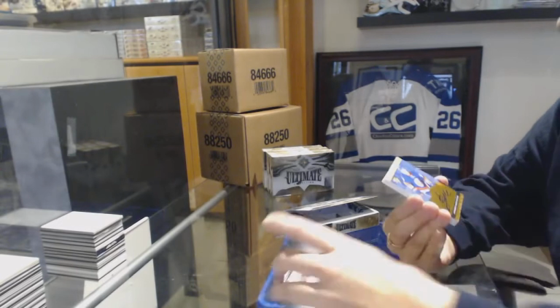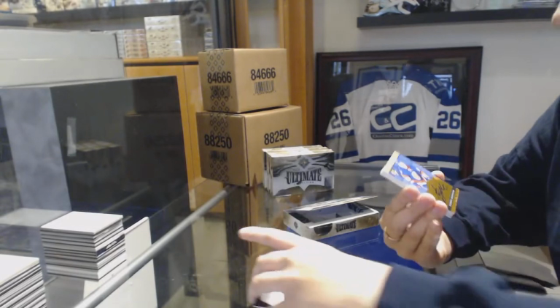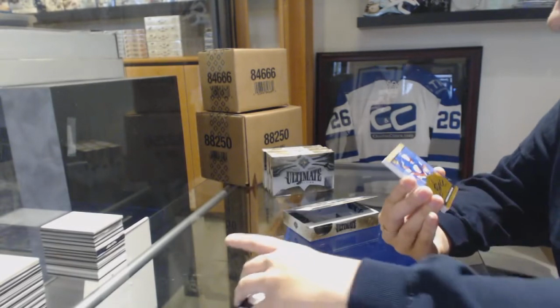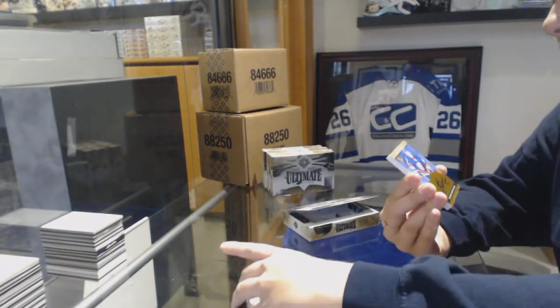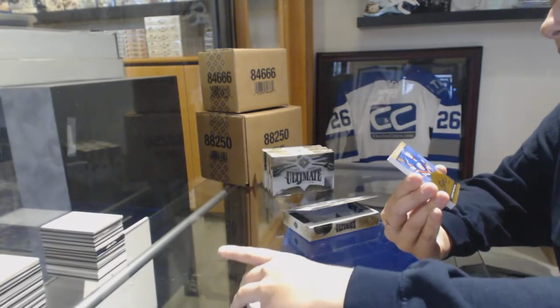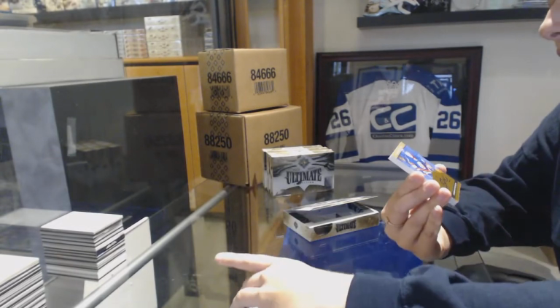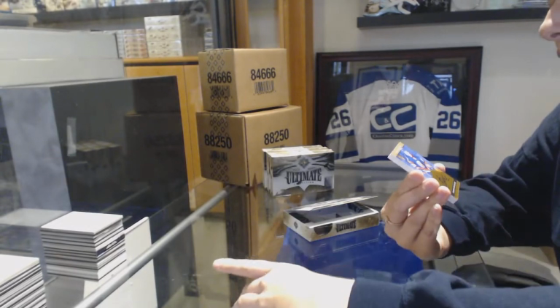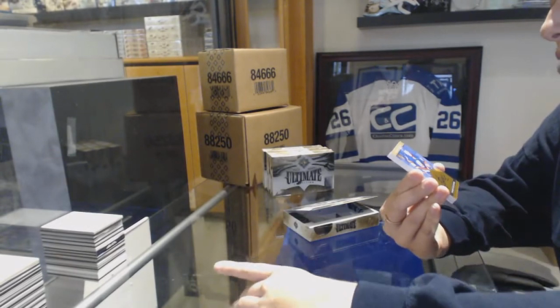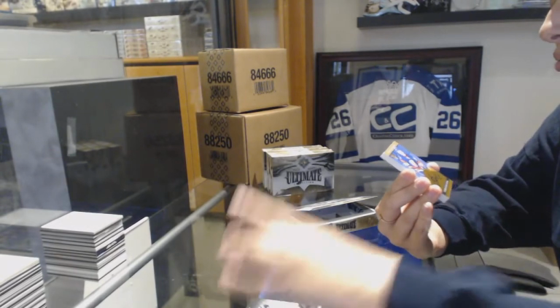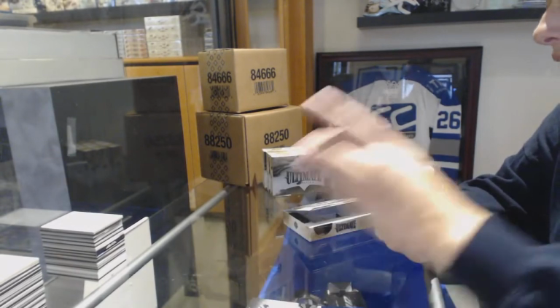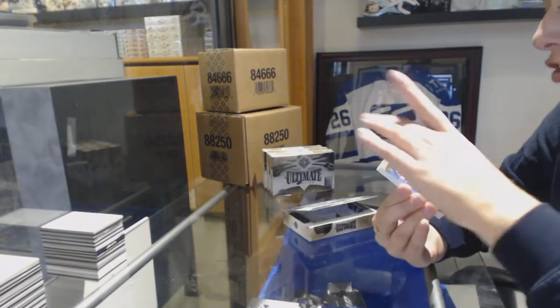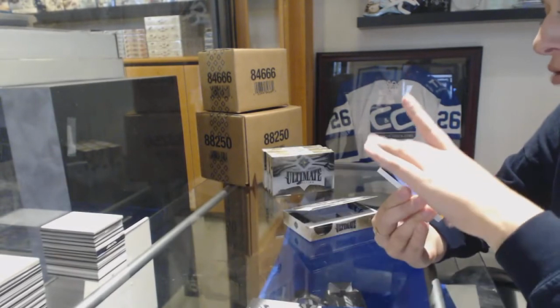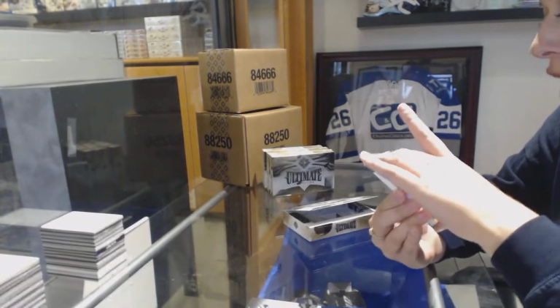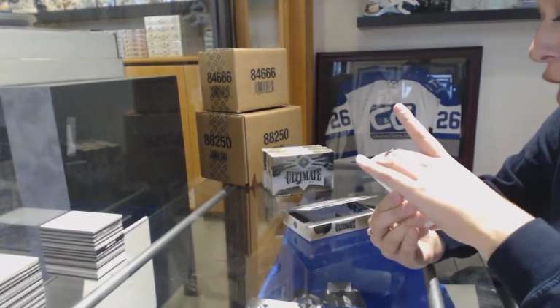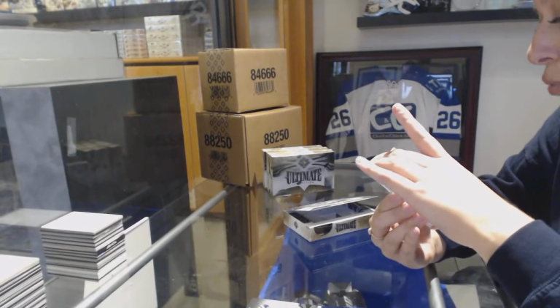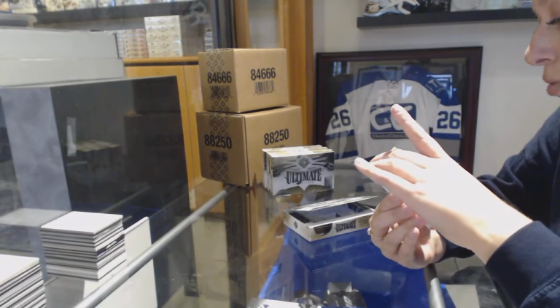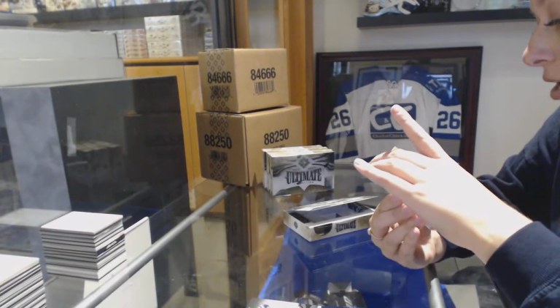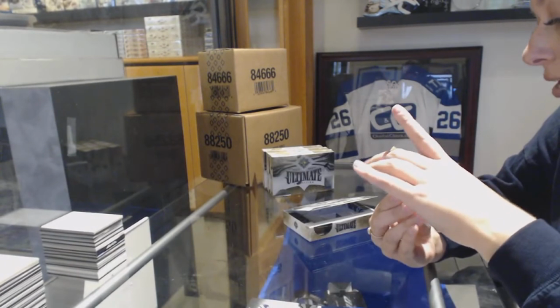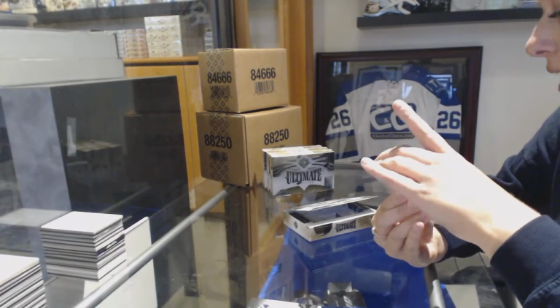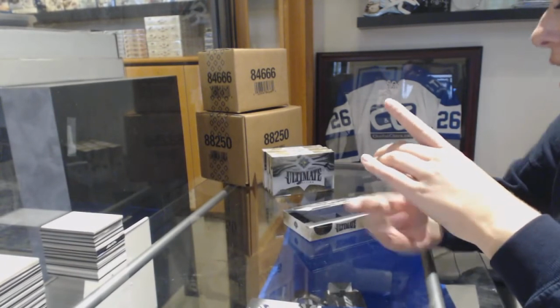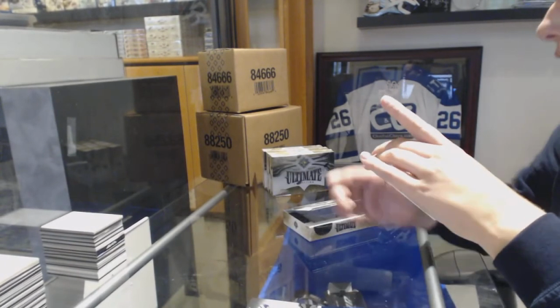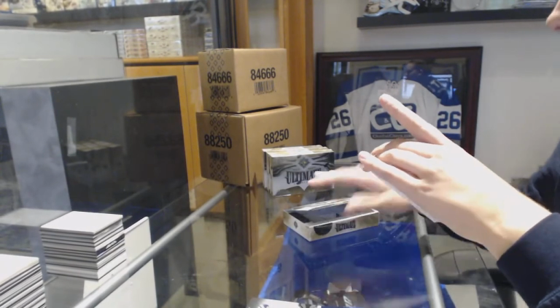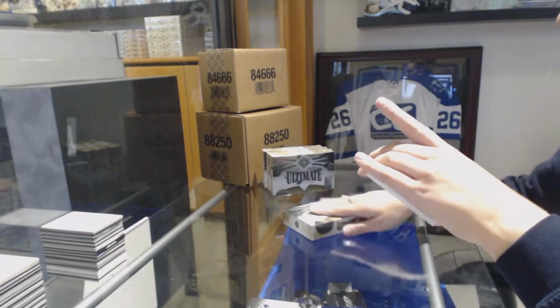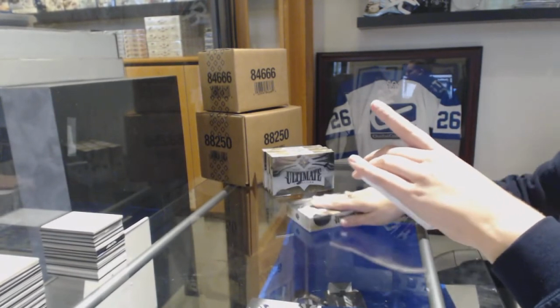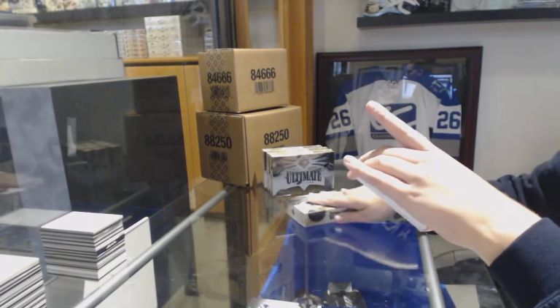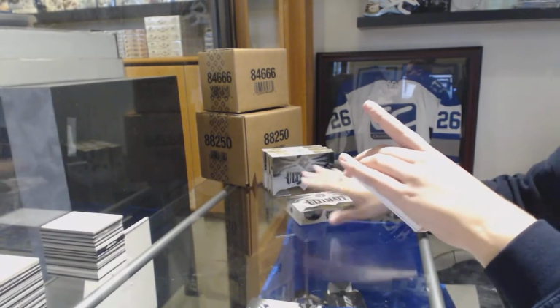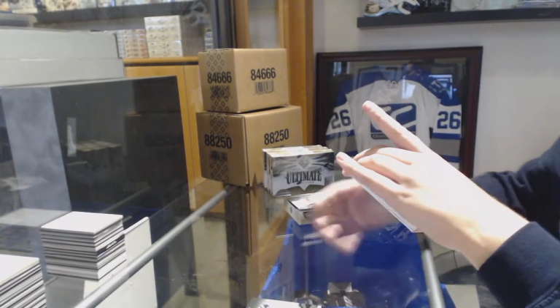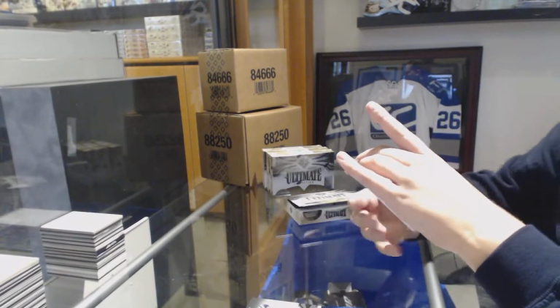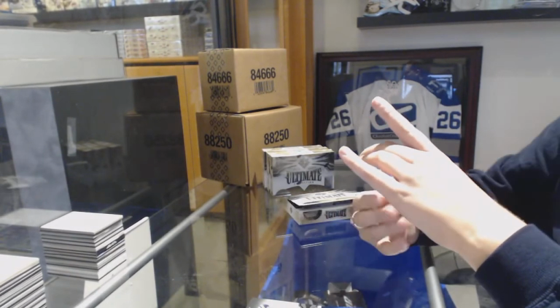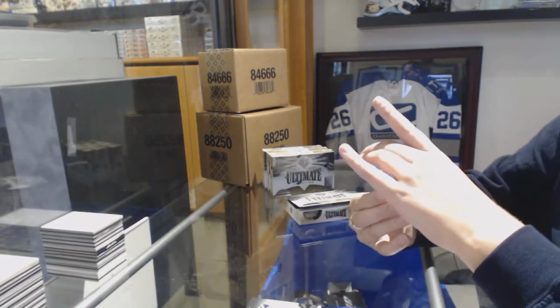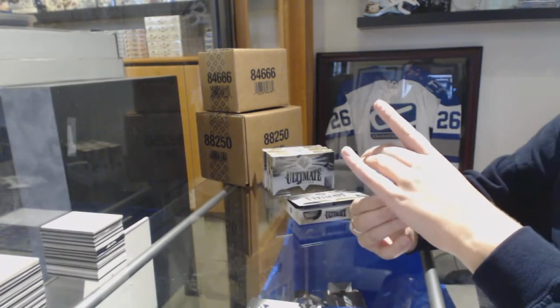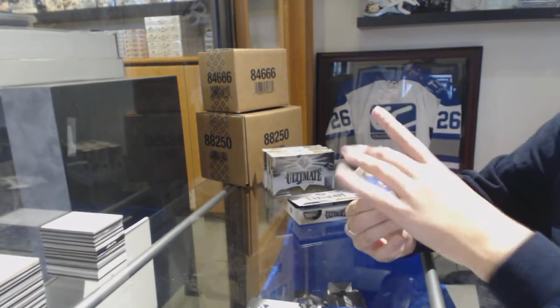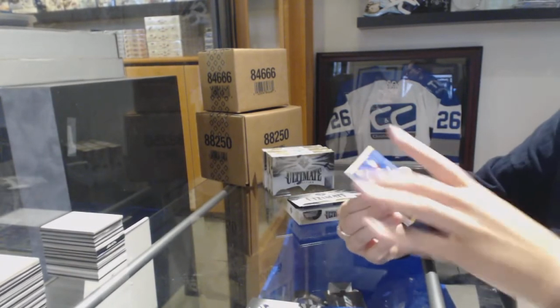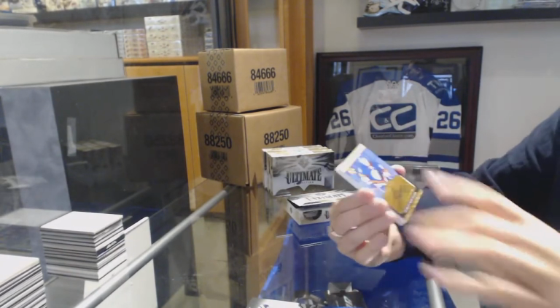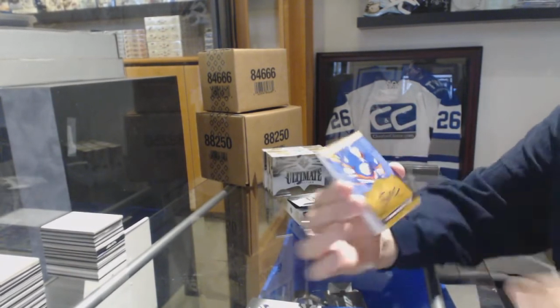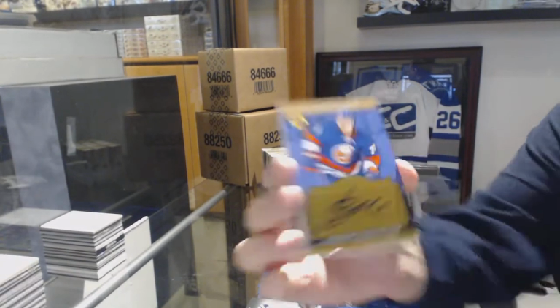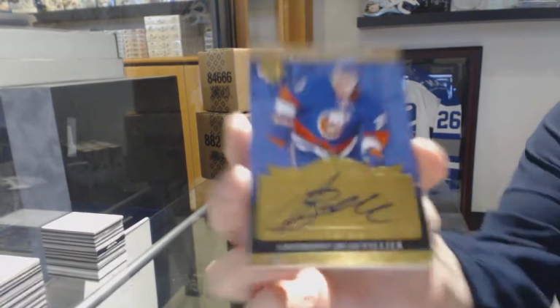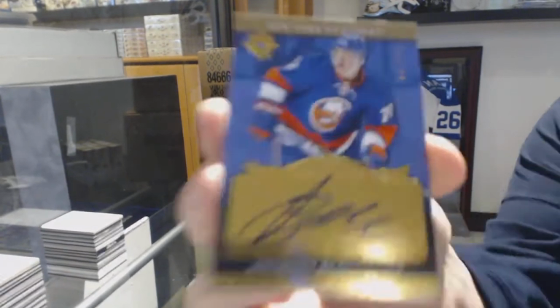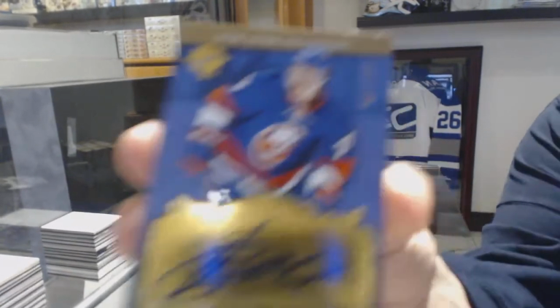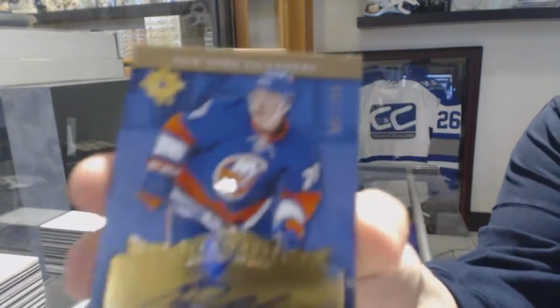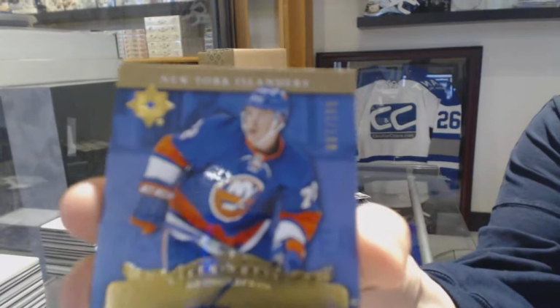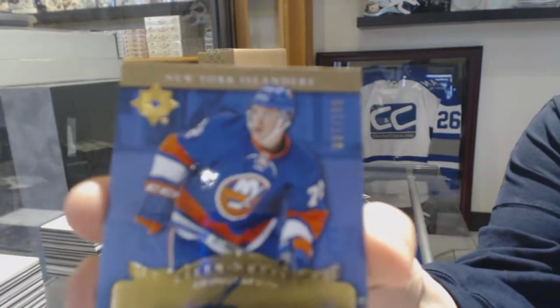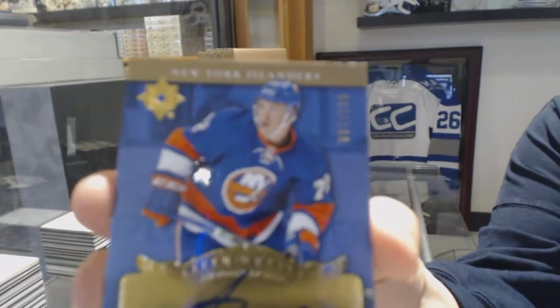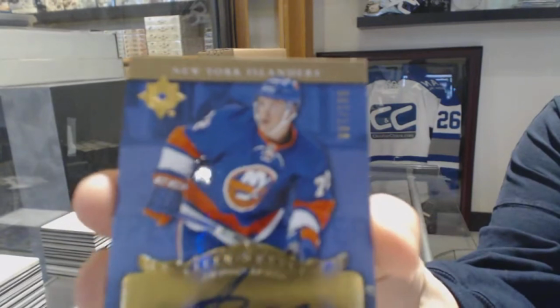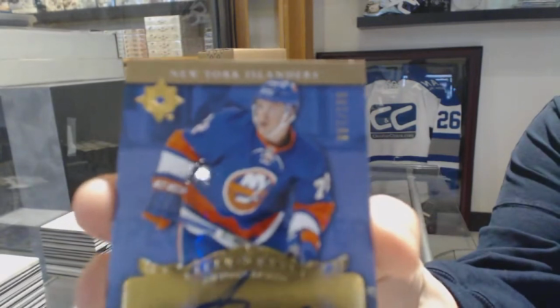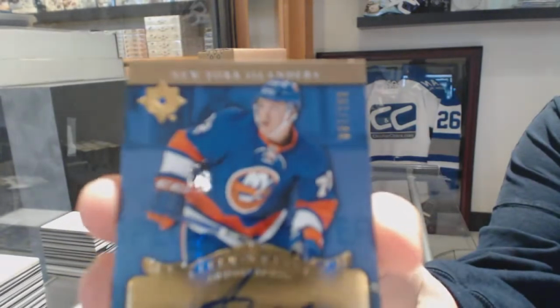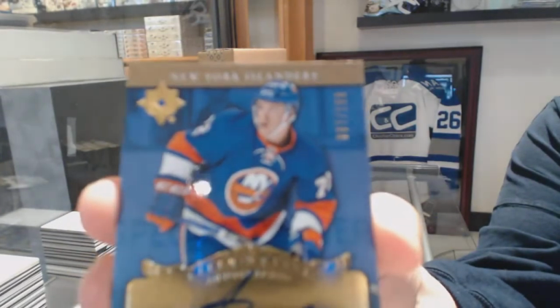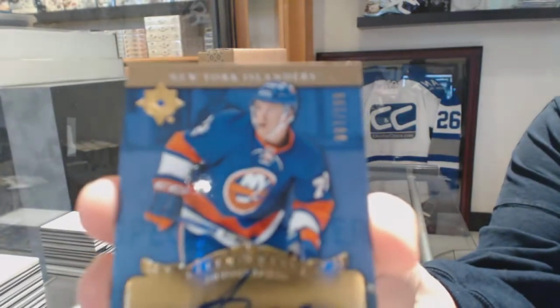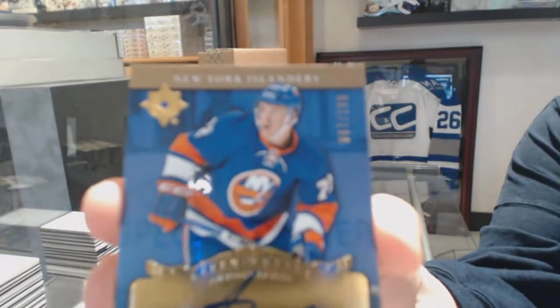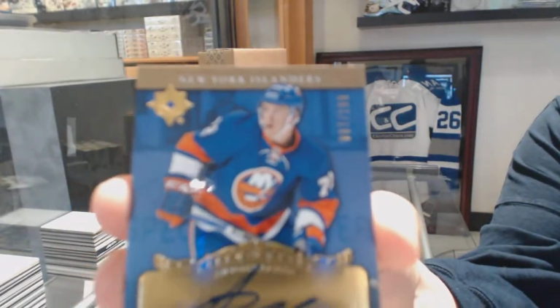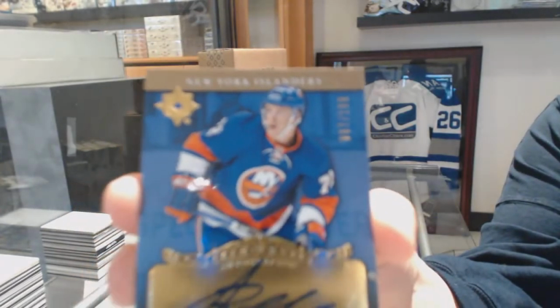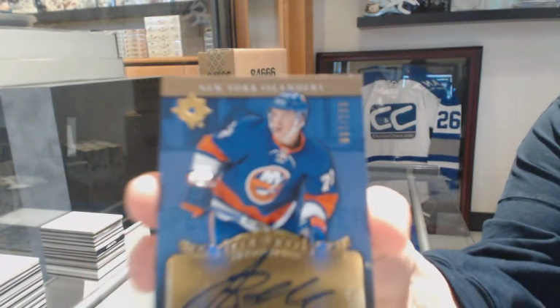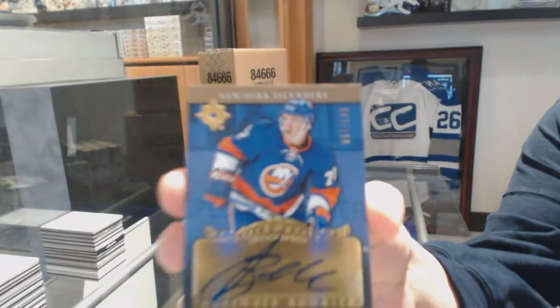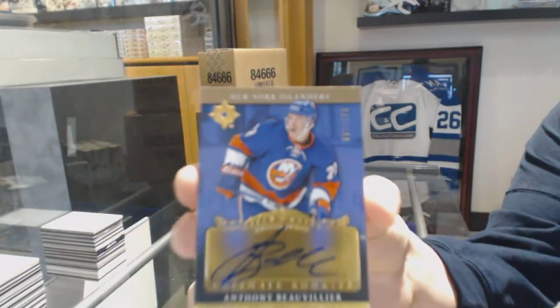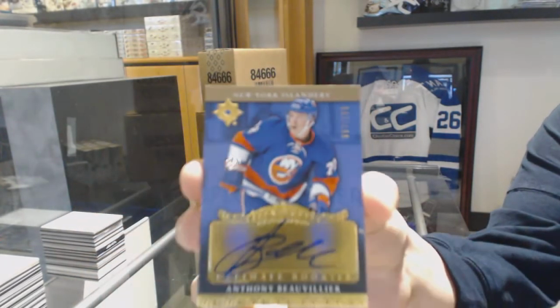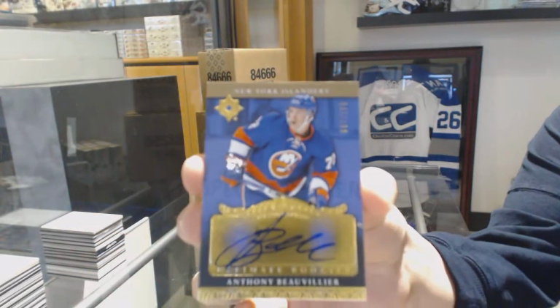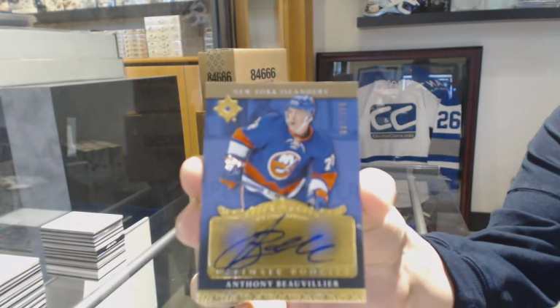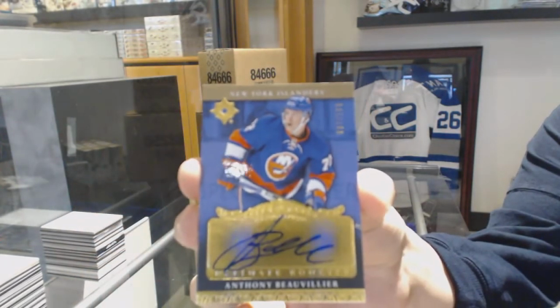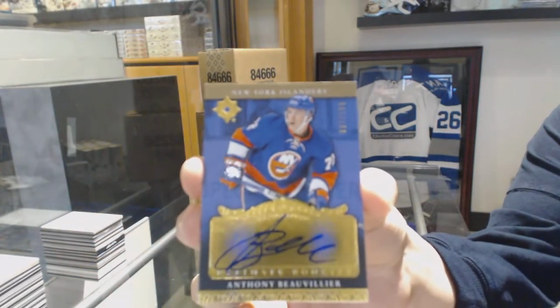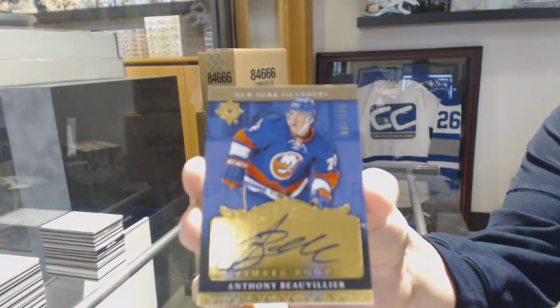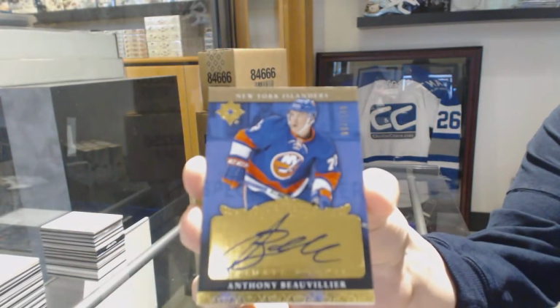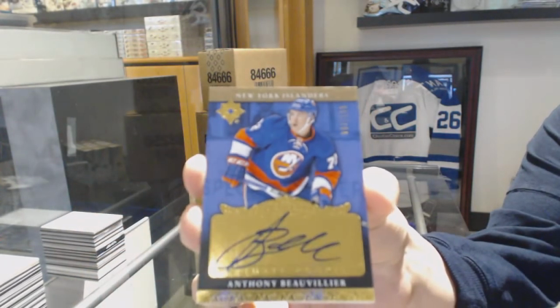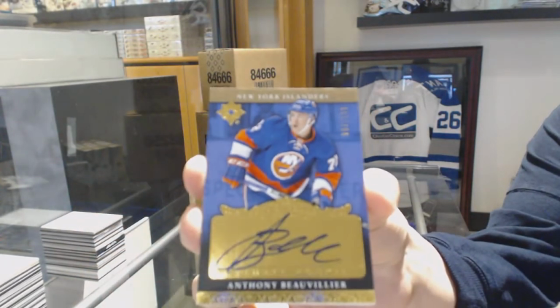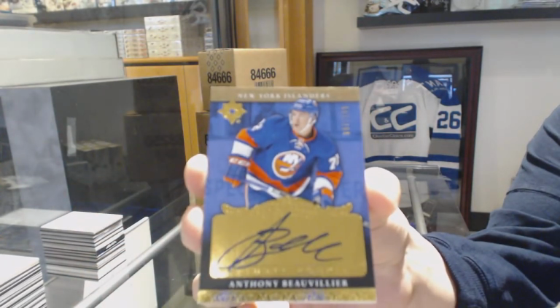We've got a Retro Rookie Auto, number 2-199 for the New York Islanders, Anthony Beauvillier.